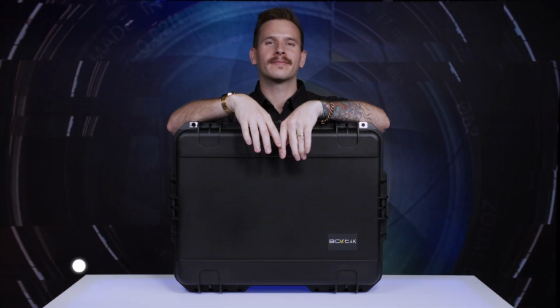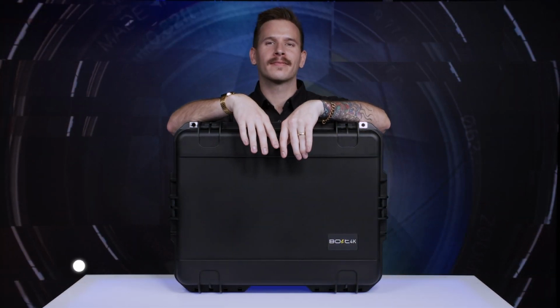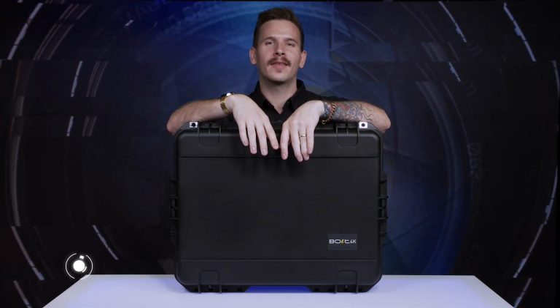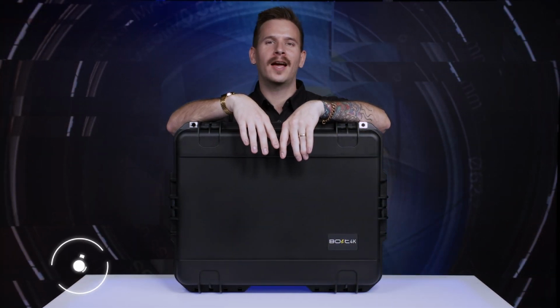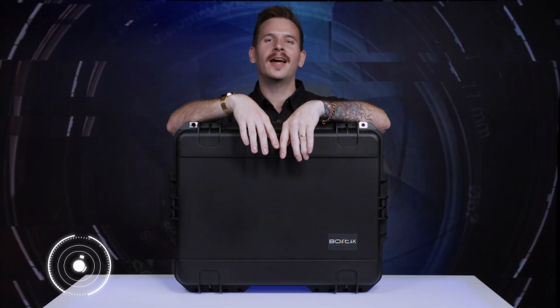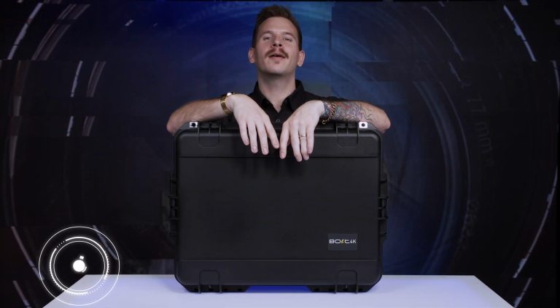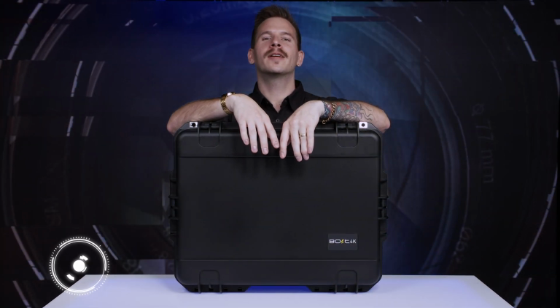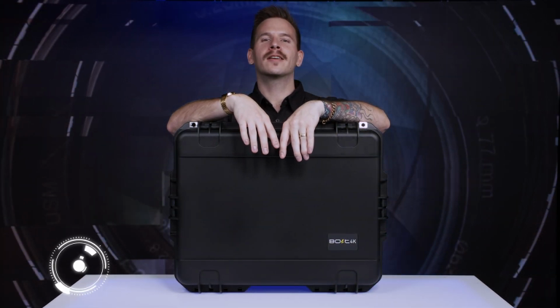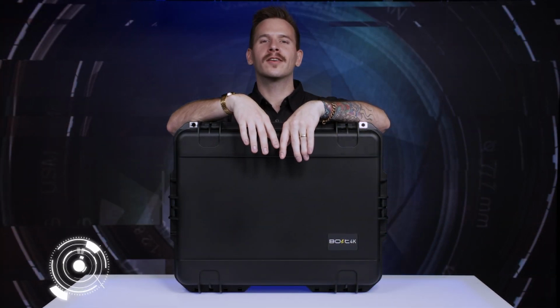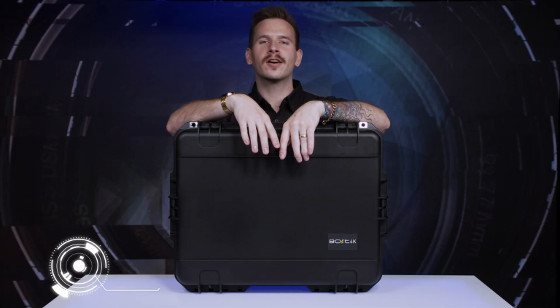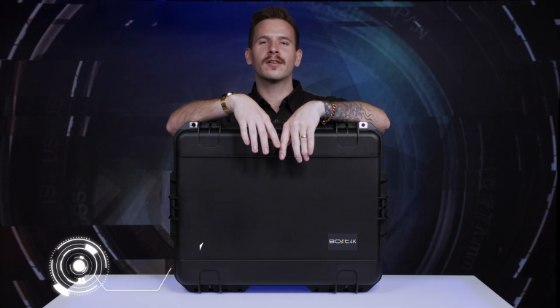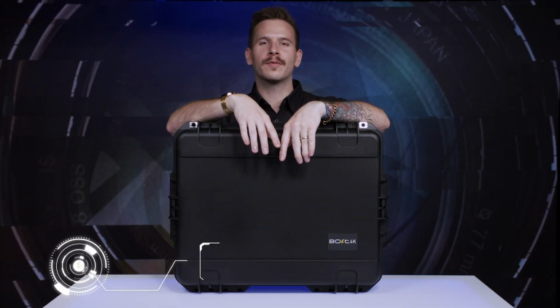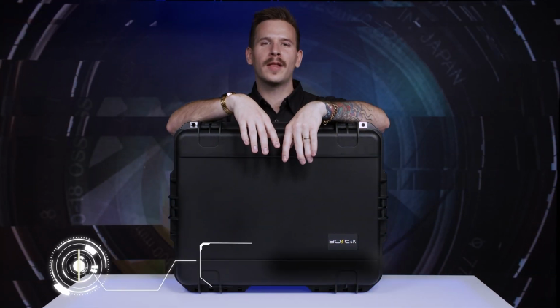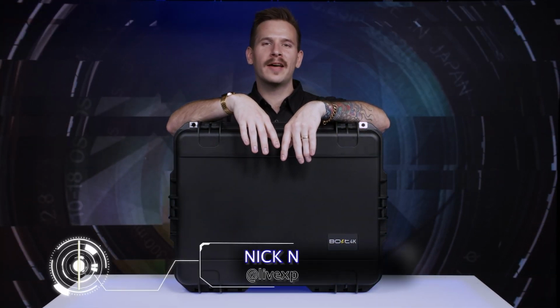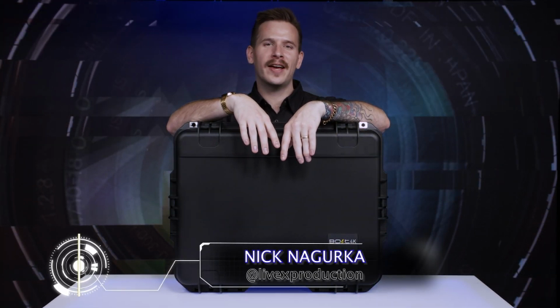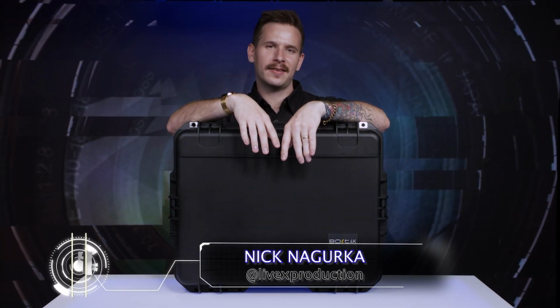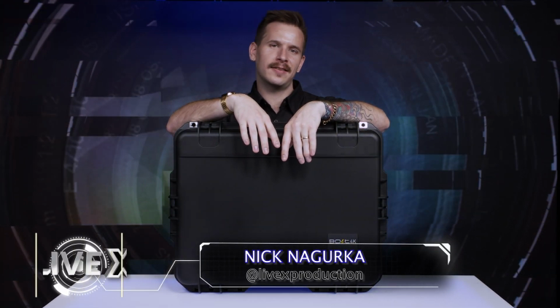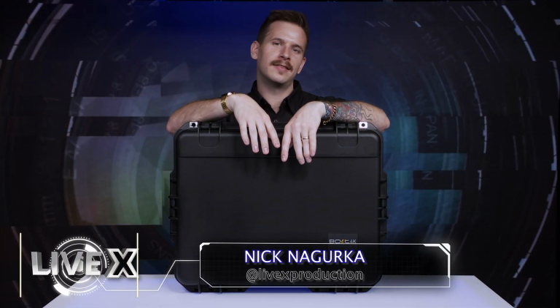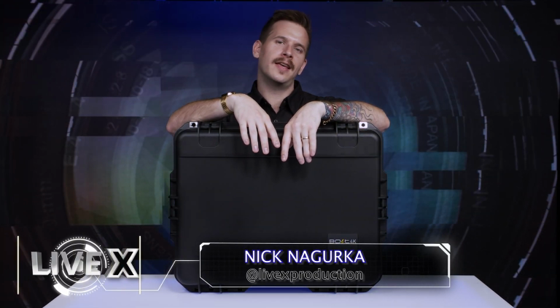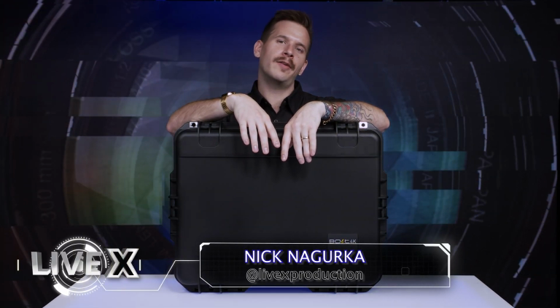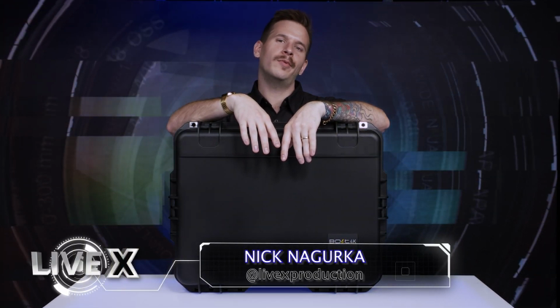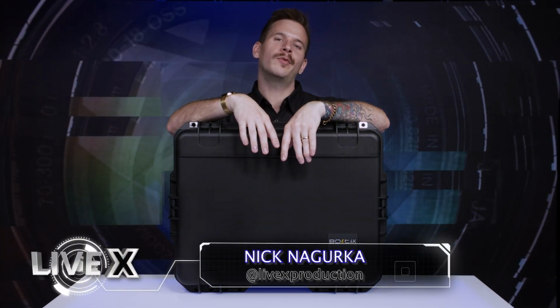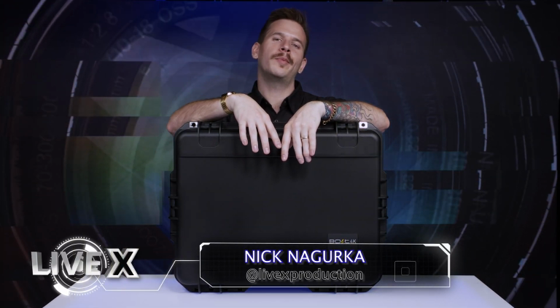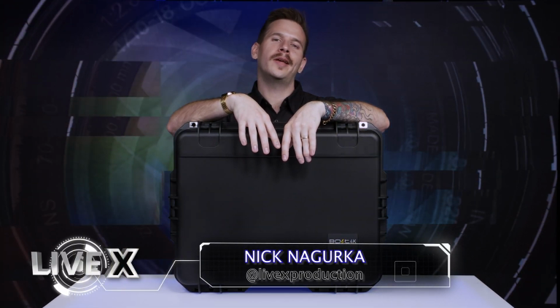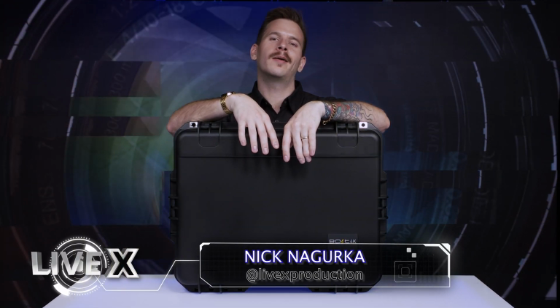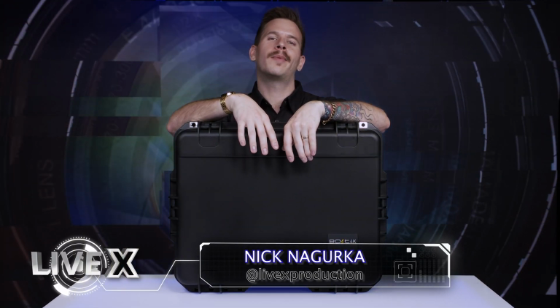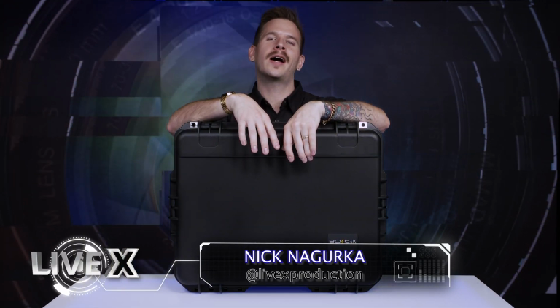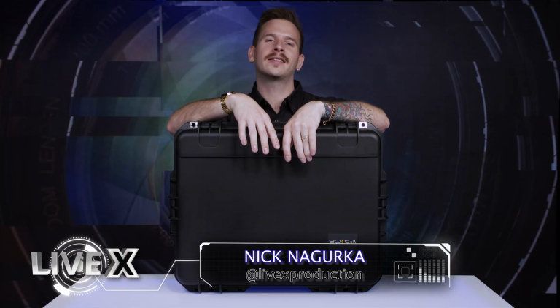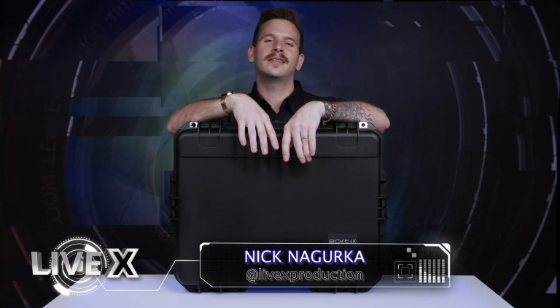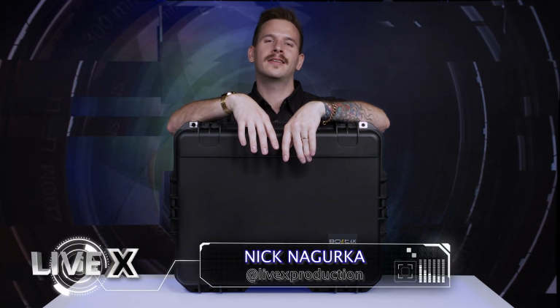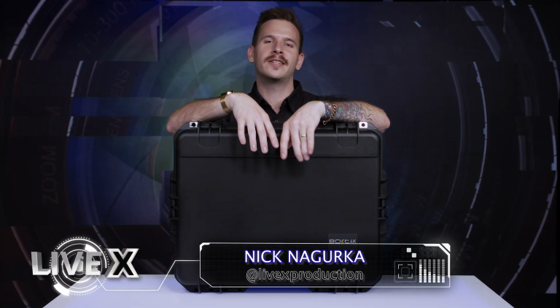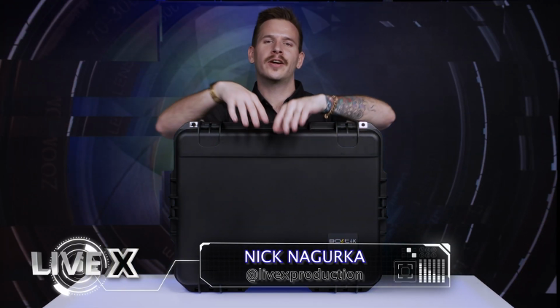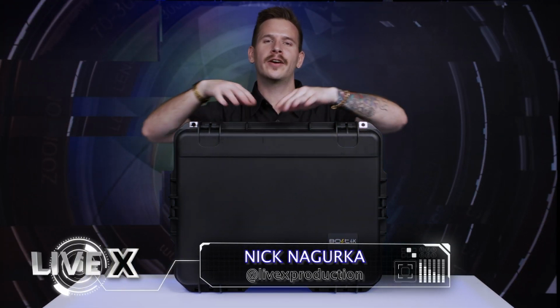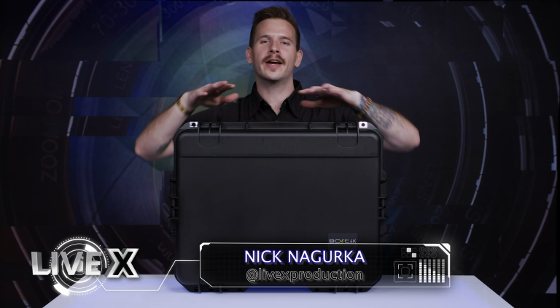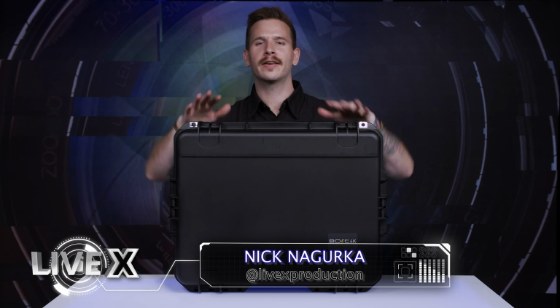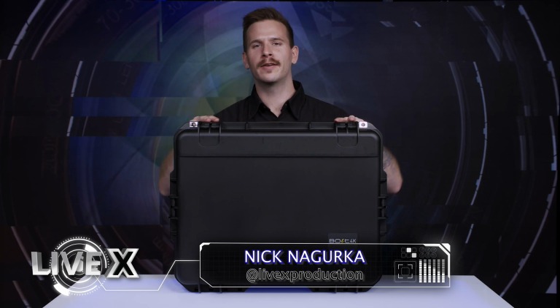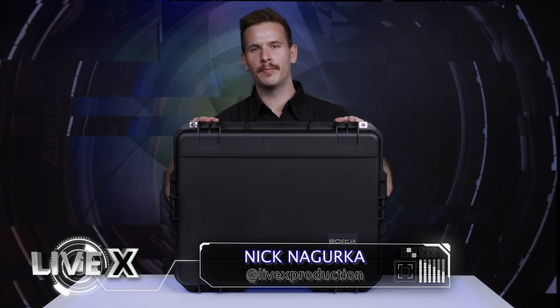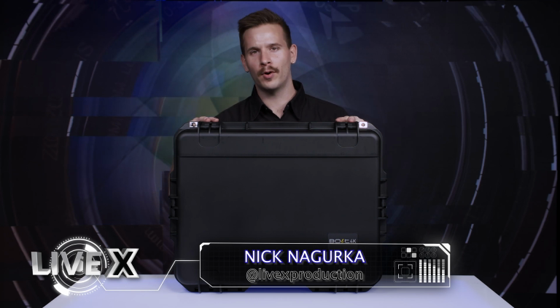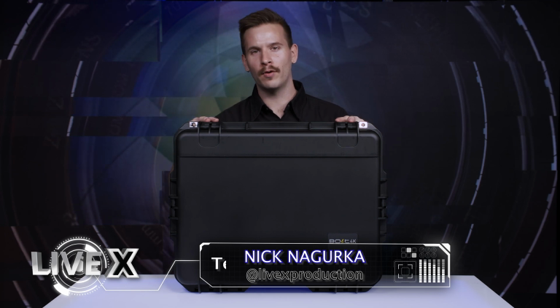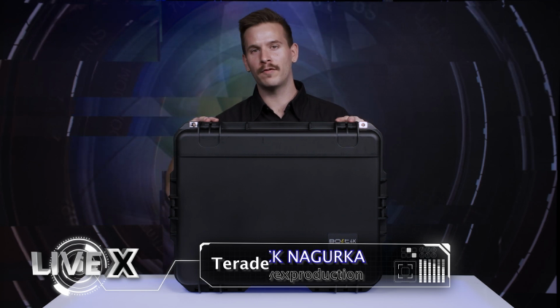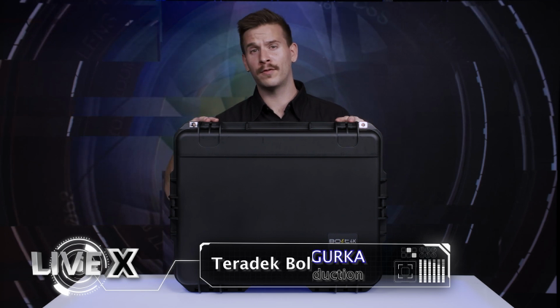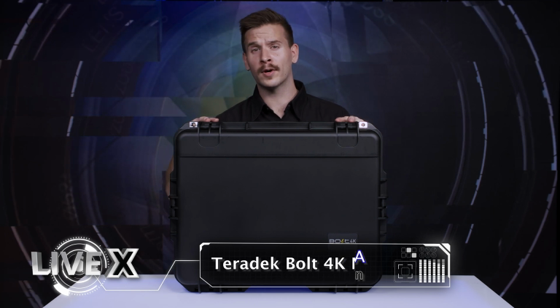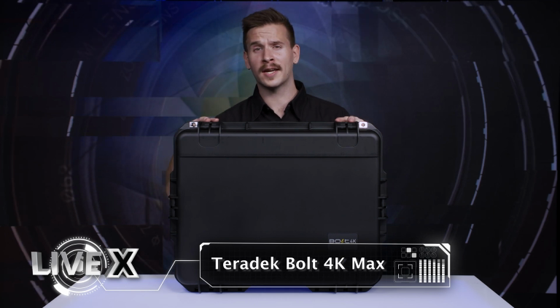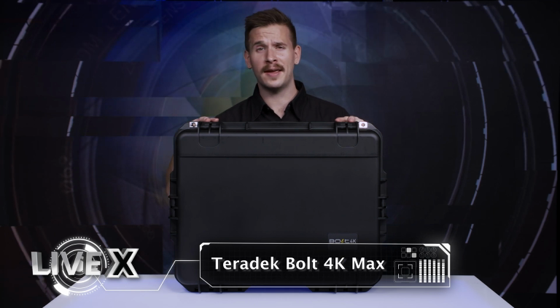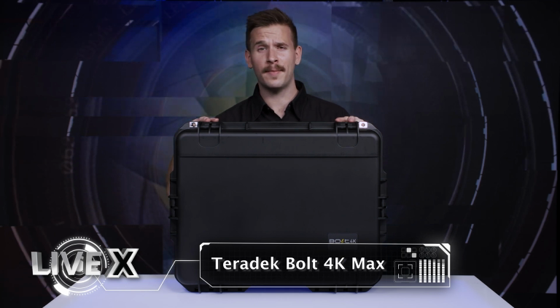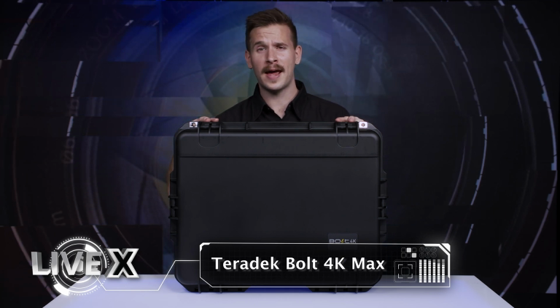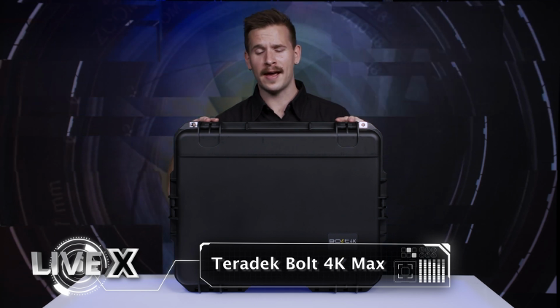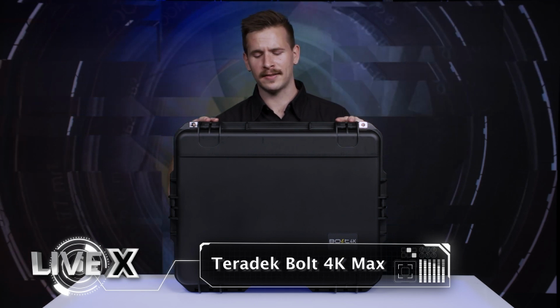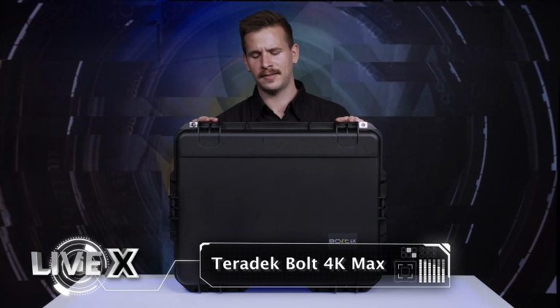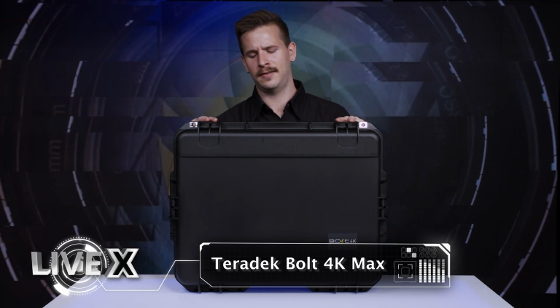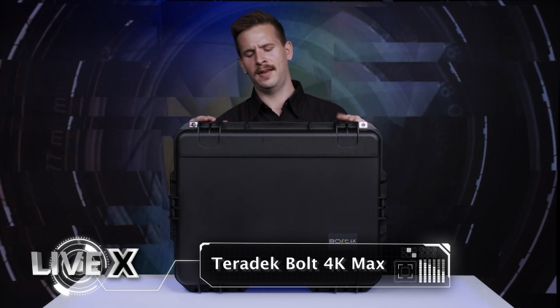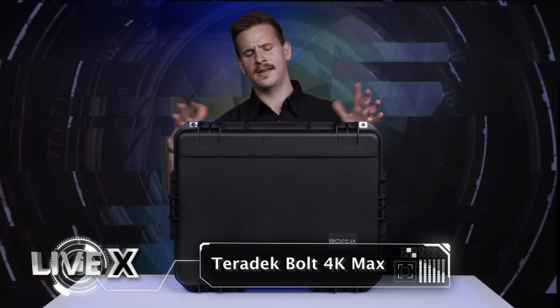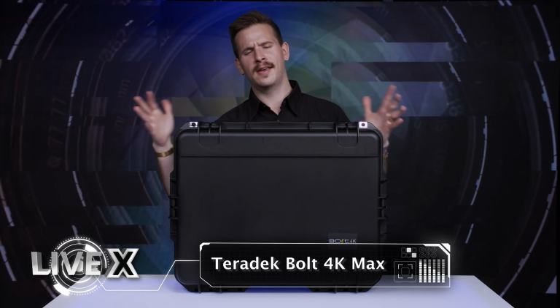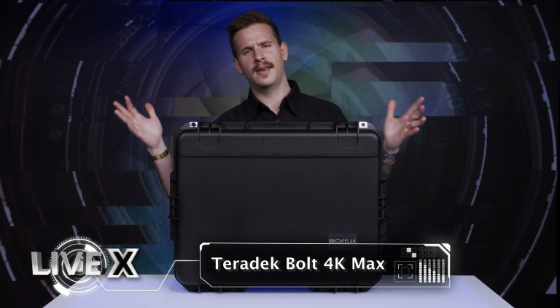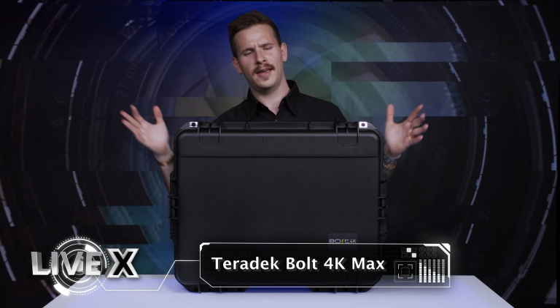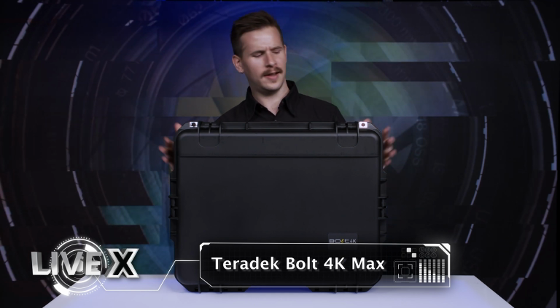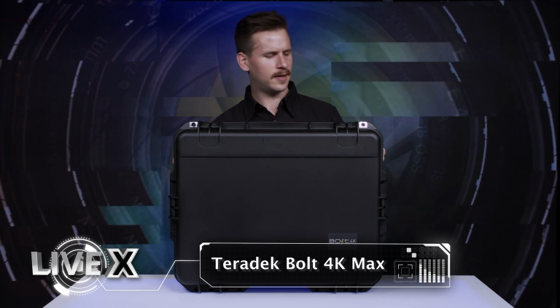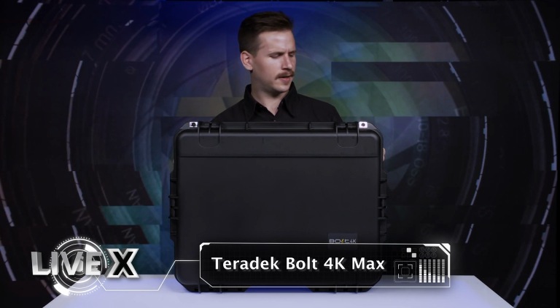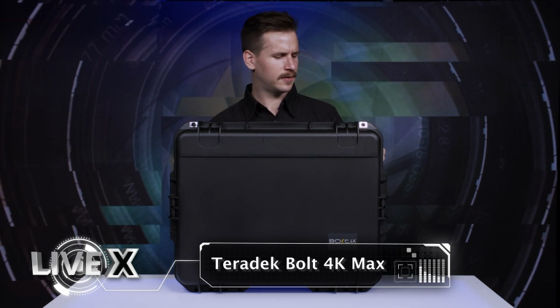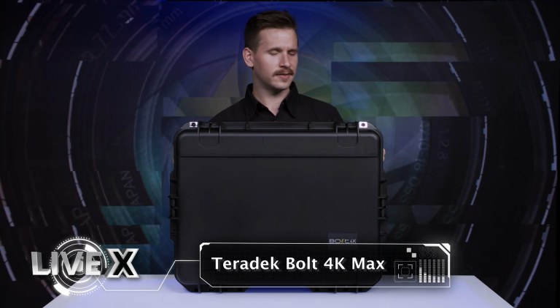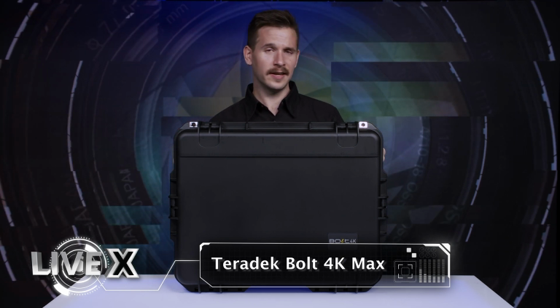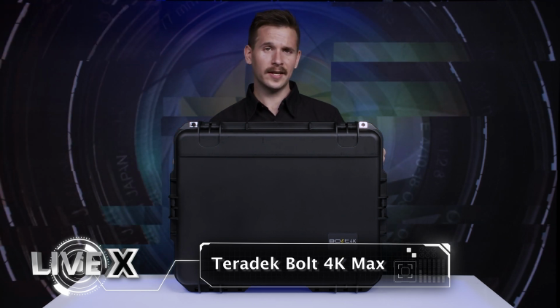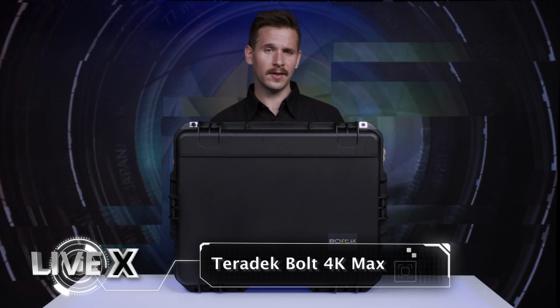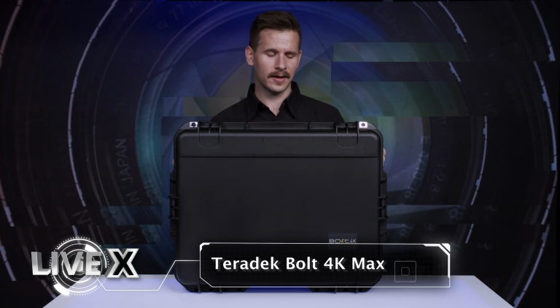Hi, I'm Nick Nagurka from LiveX, and today we will be unboxing the Teradek Bolt 4K Max. Let's take a look.